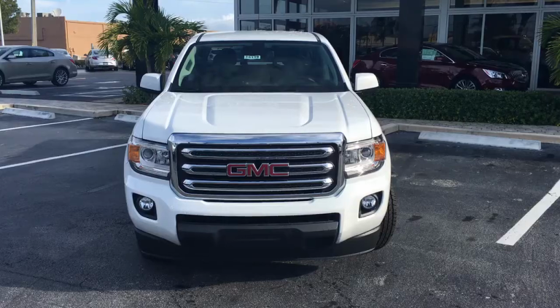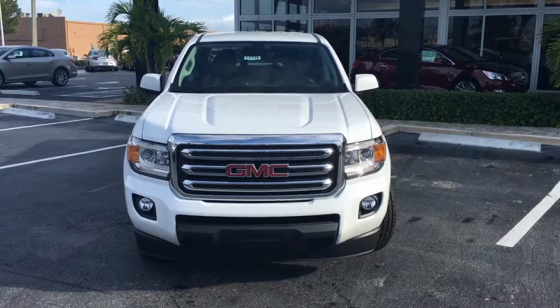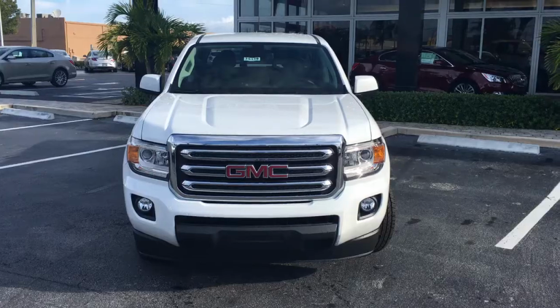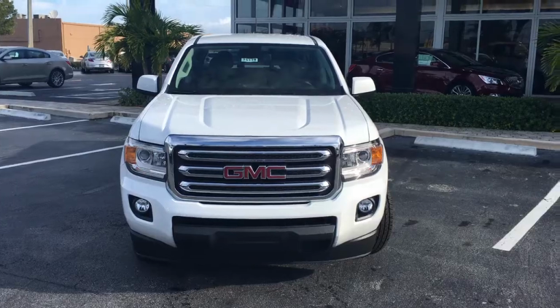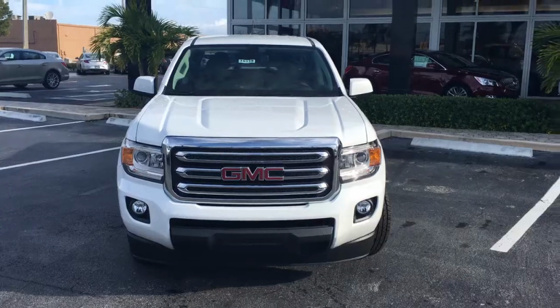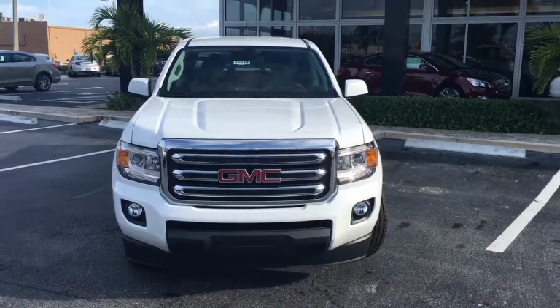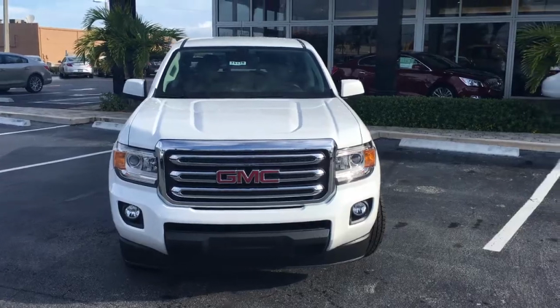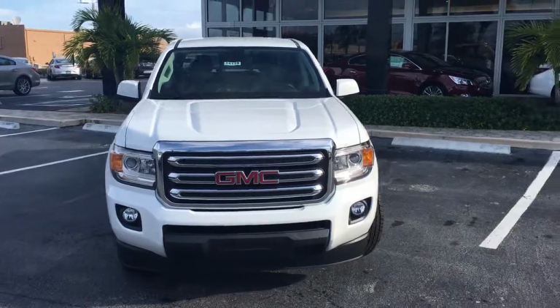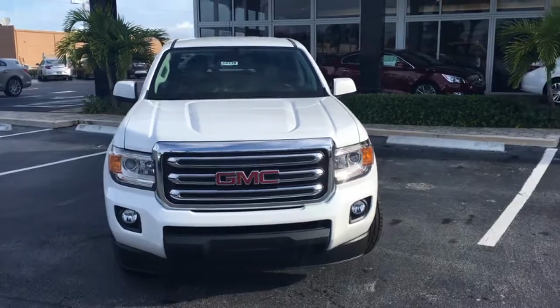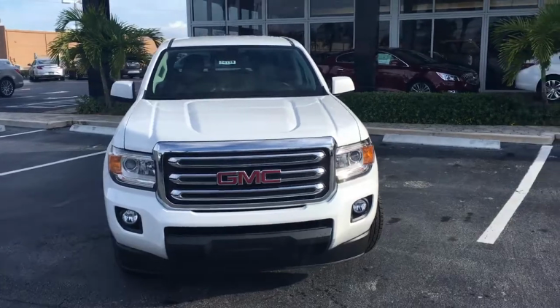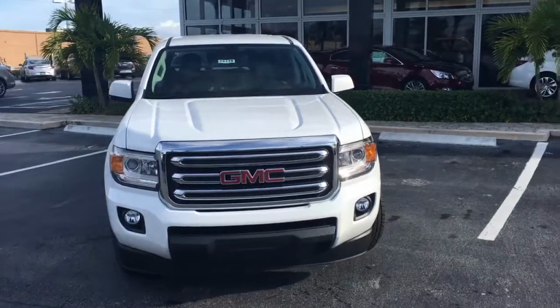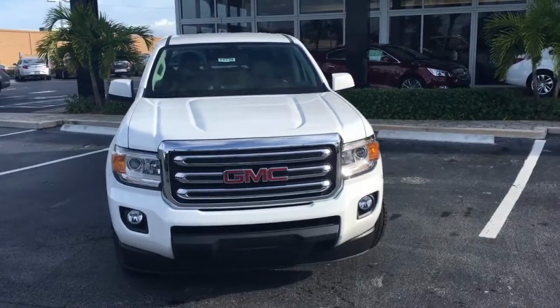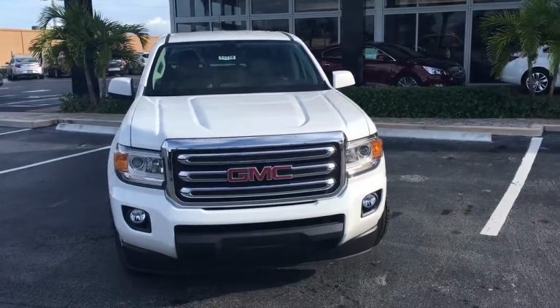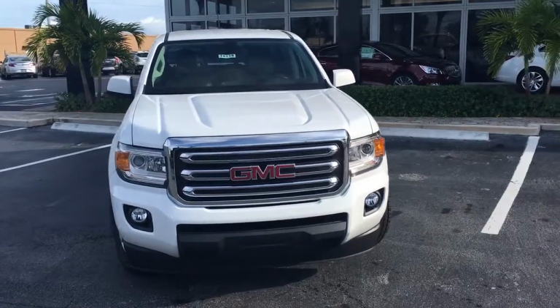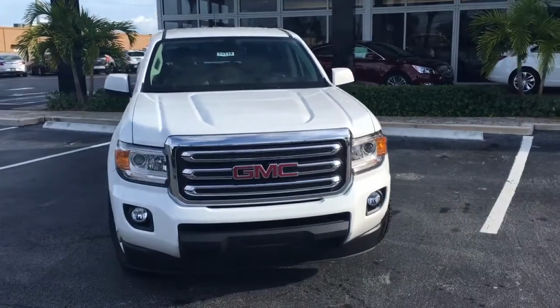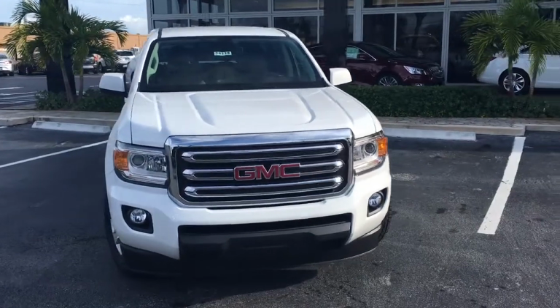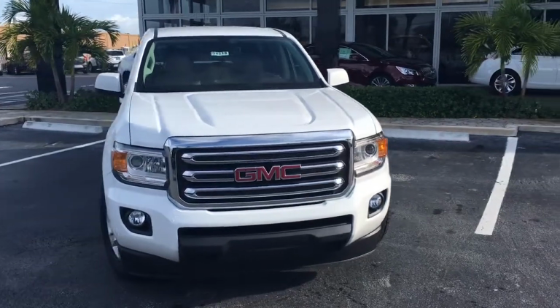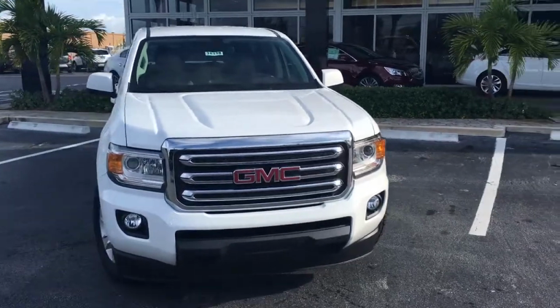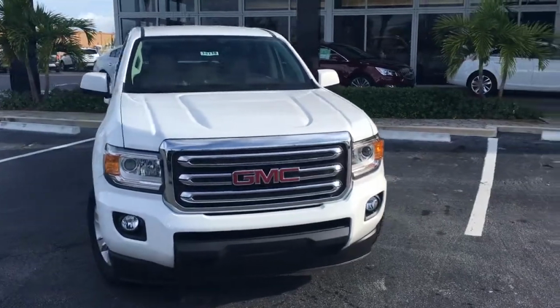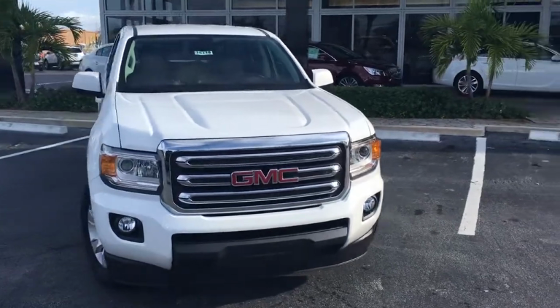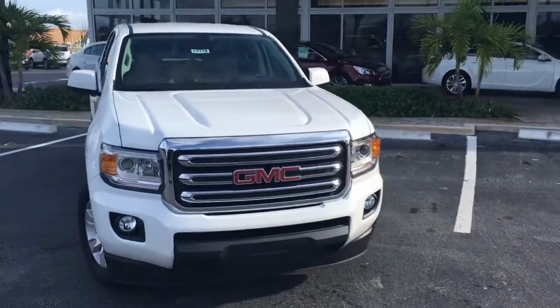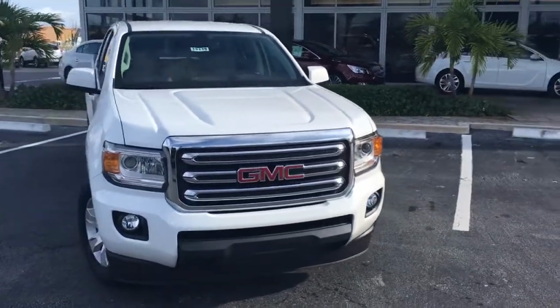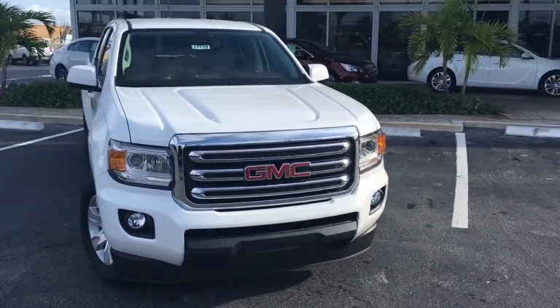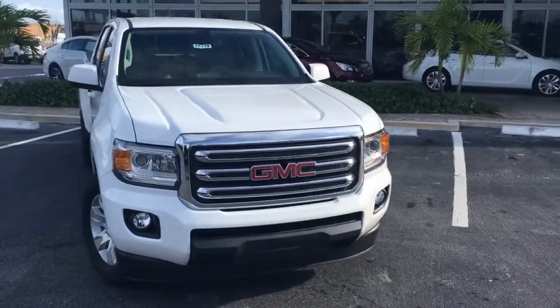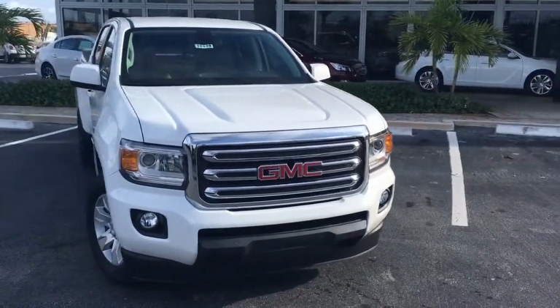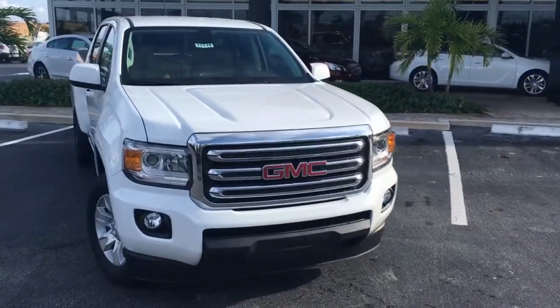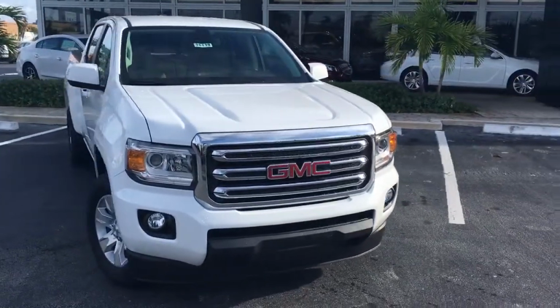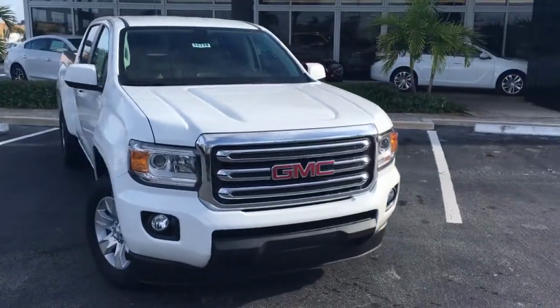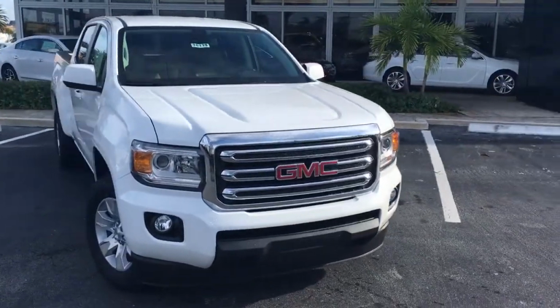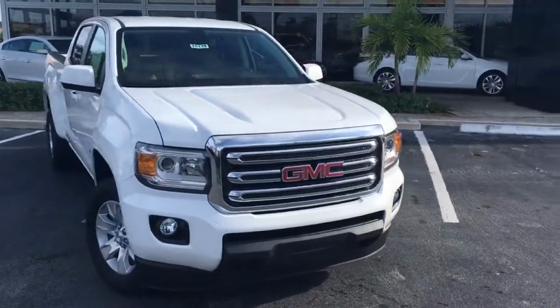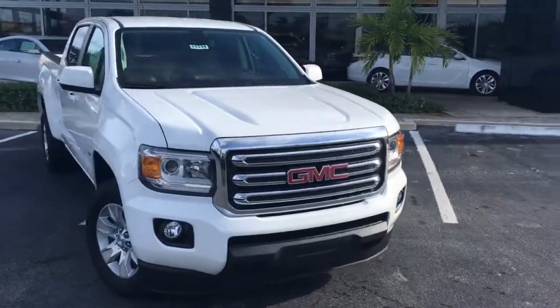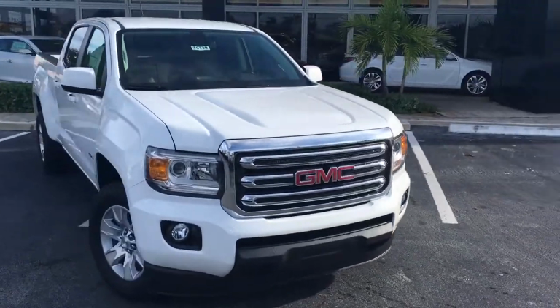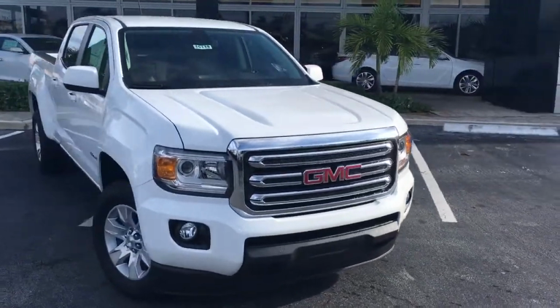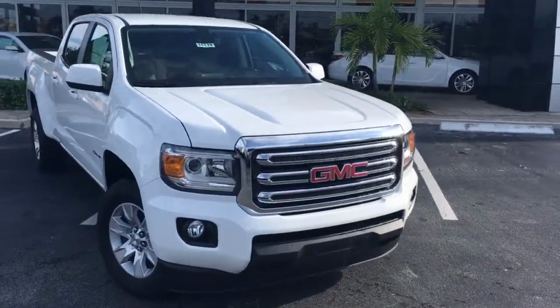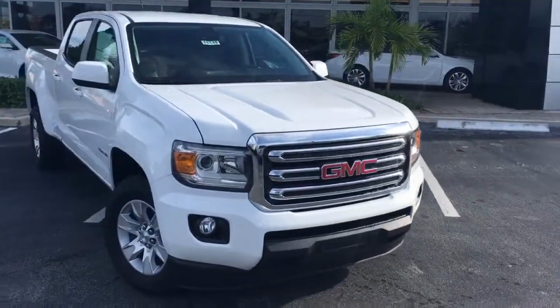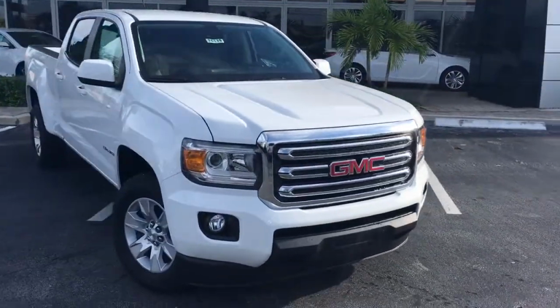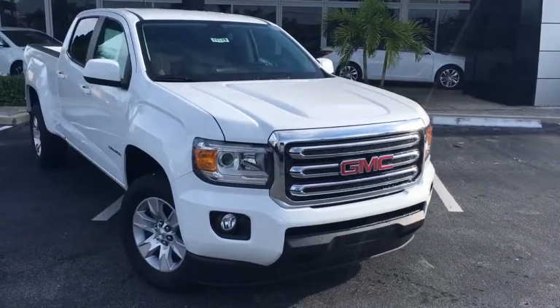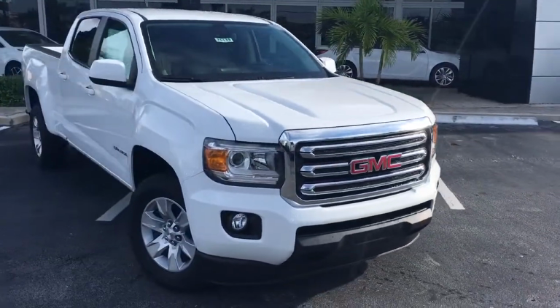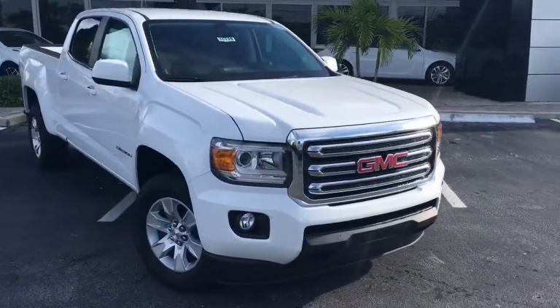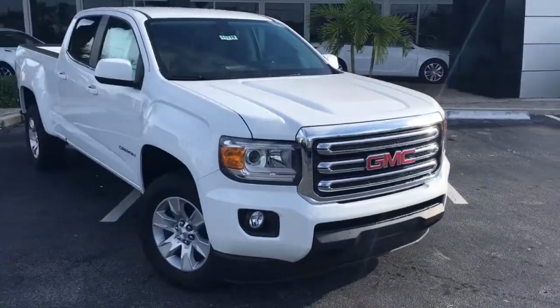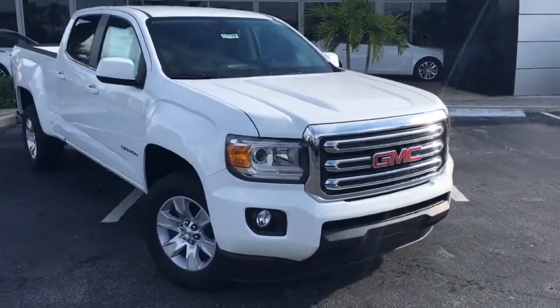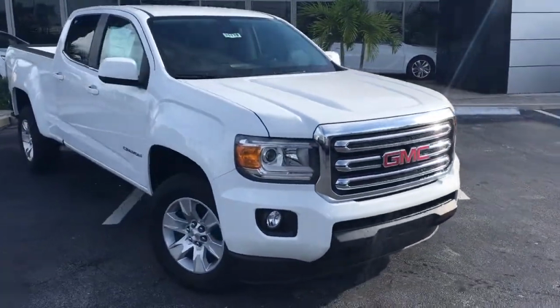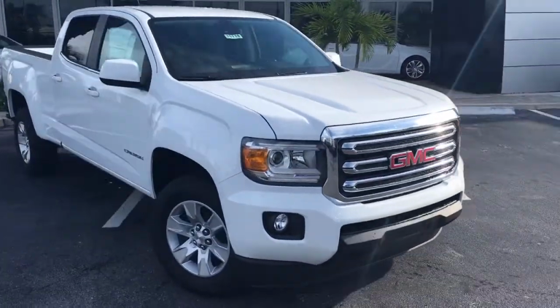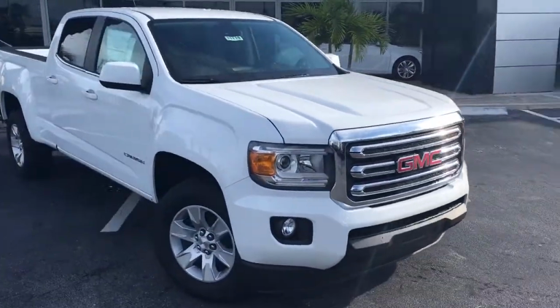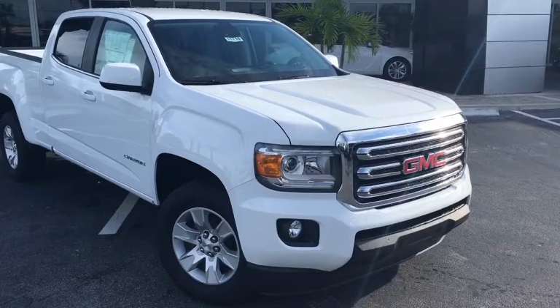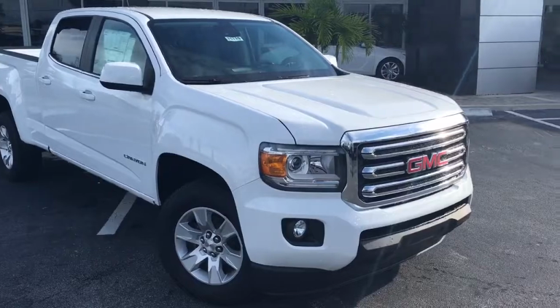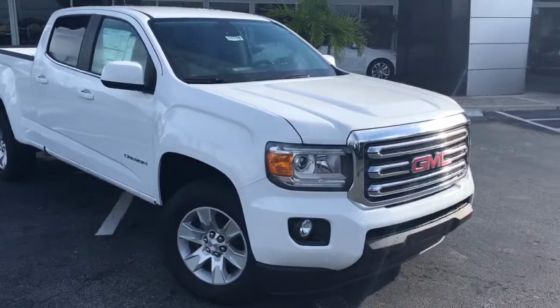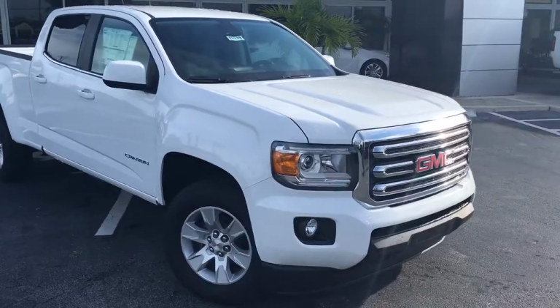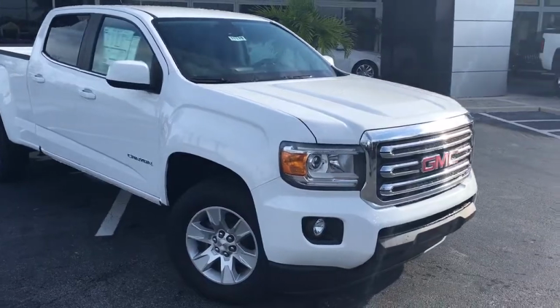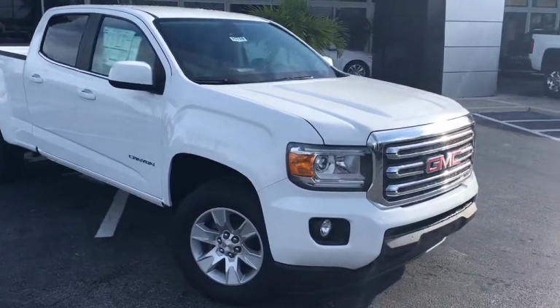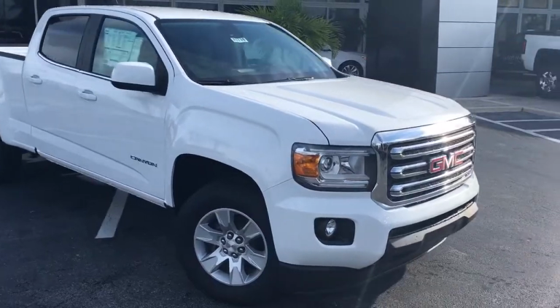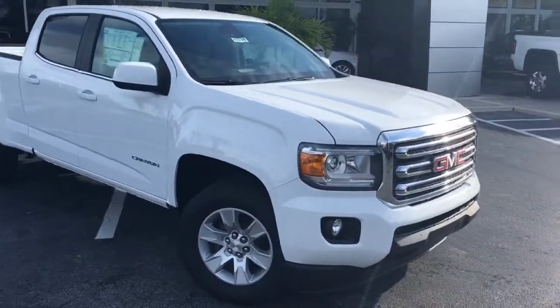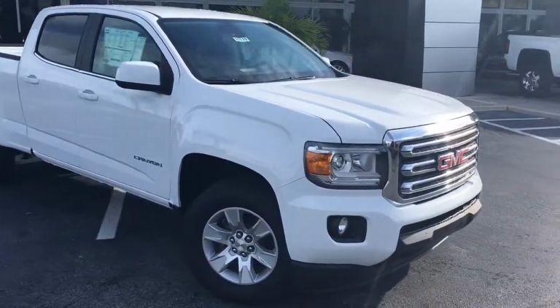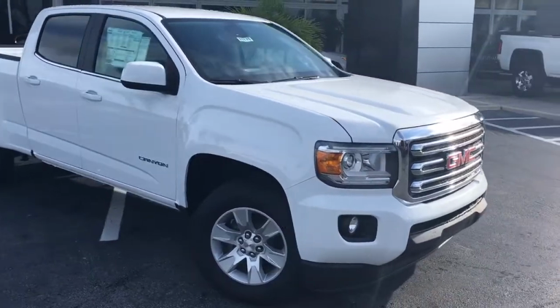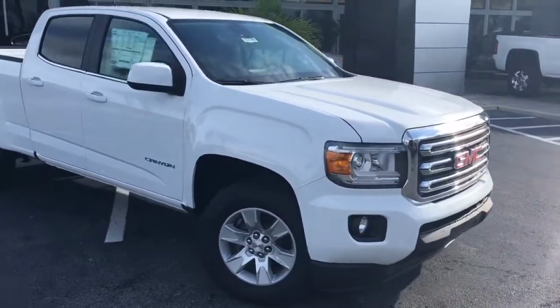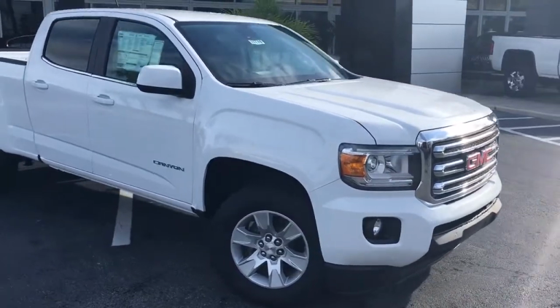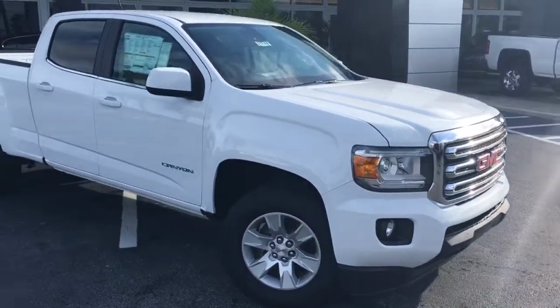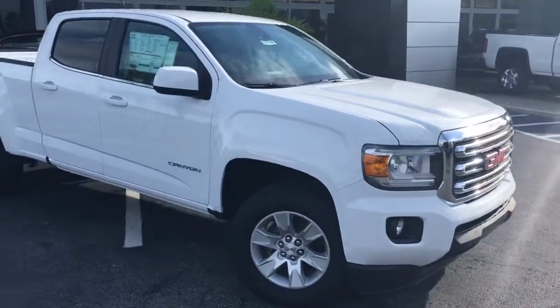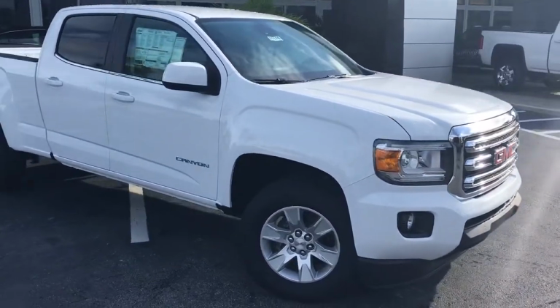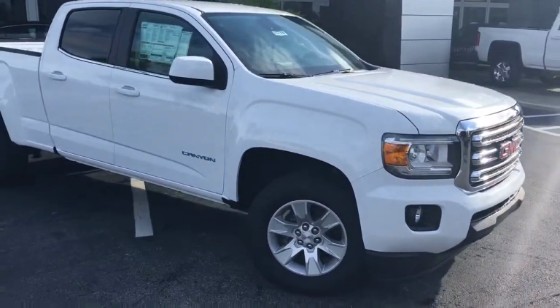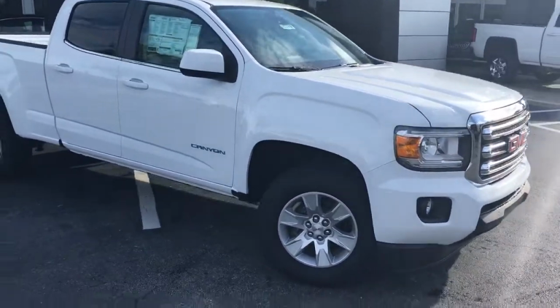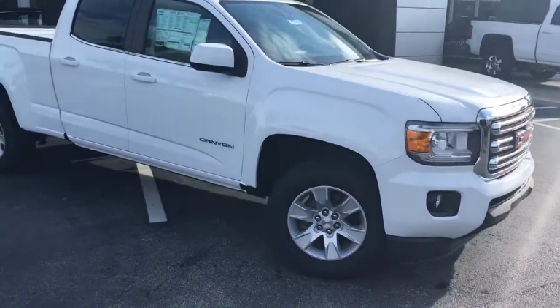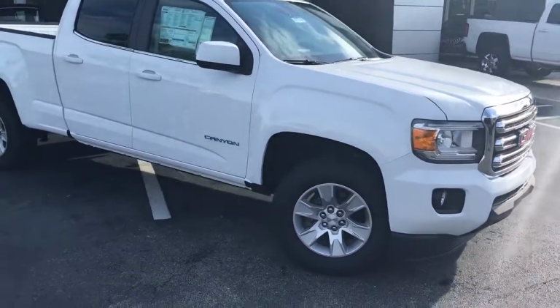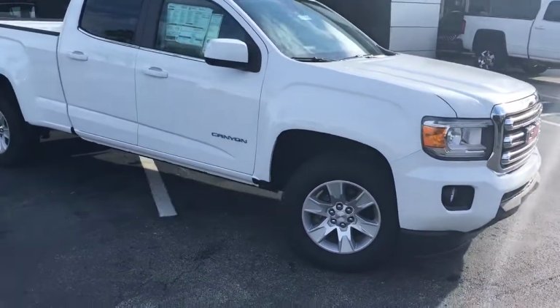Good morning, my name is John Dee from Carlsview of GMC. I just want to shoot you a real quick video of our 2016 GMC Canyon.